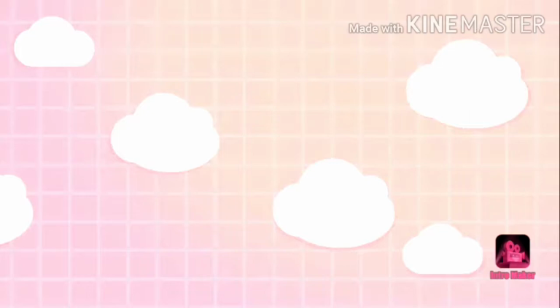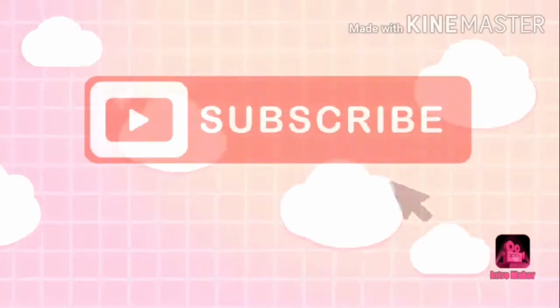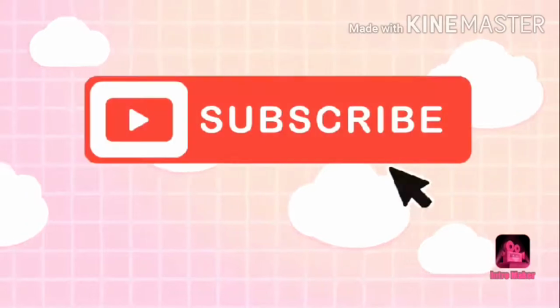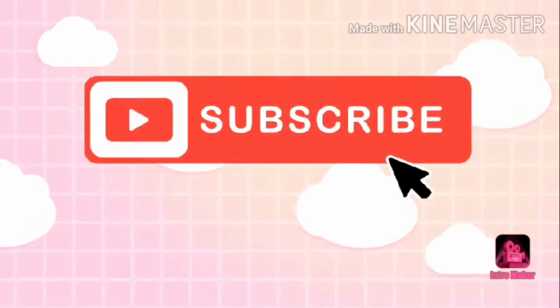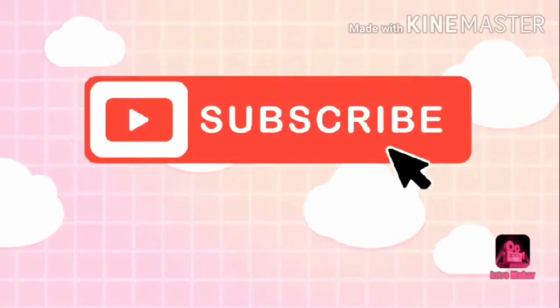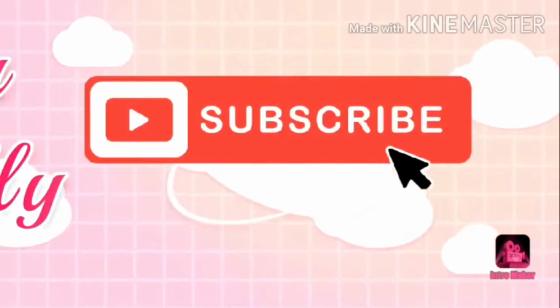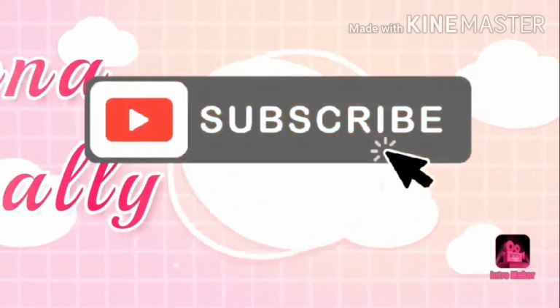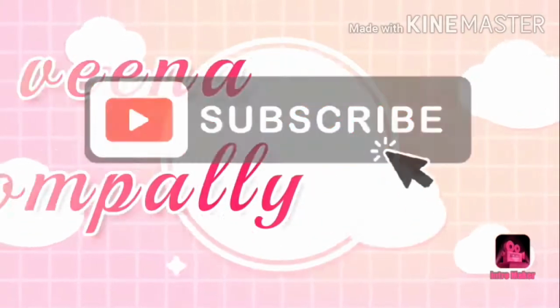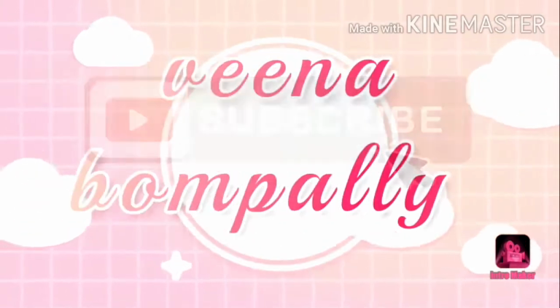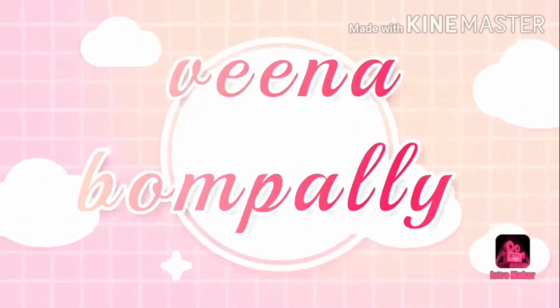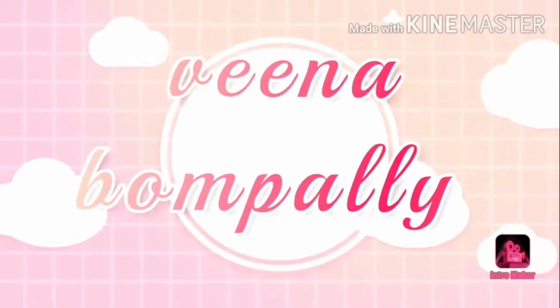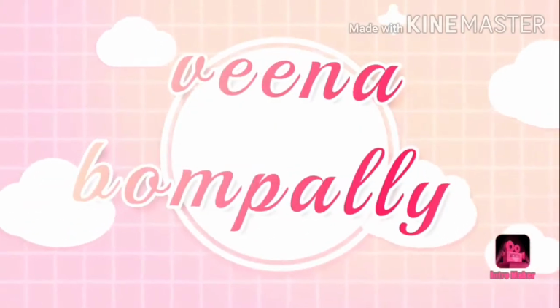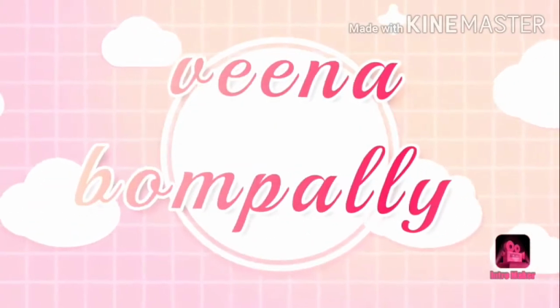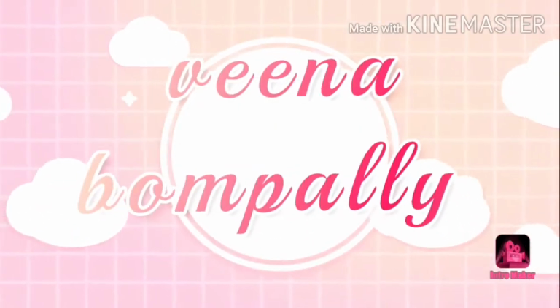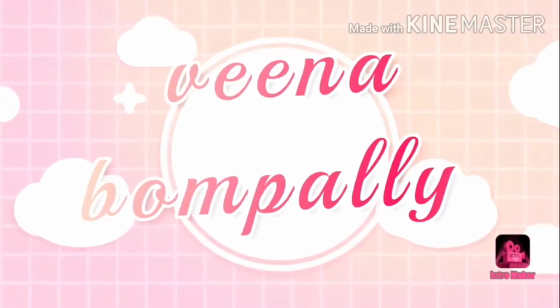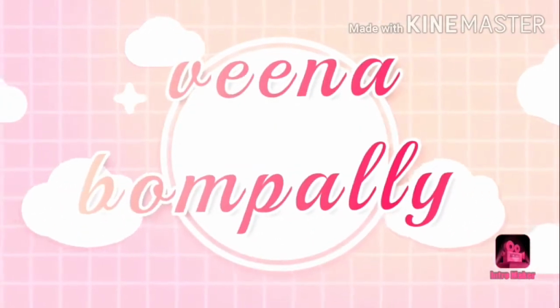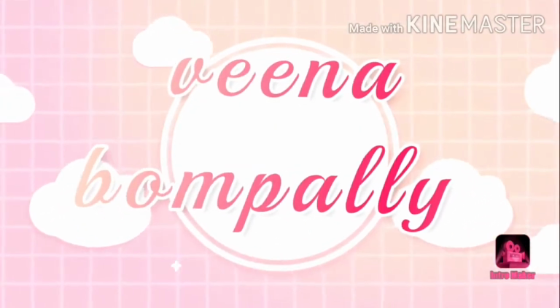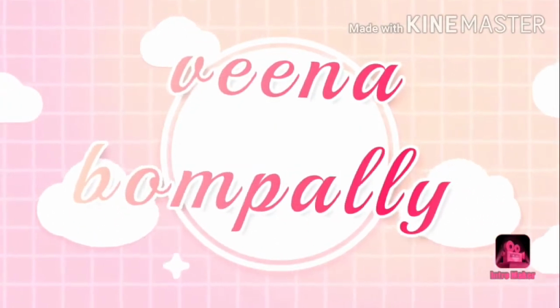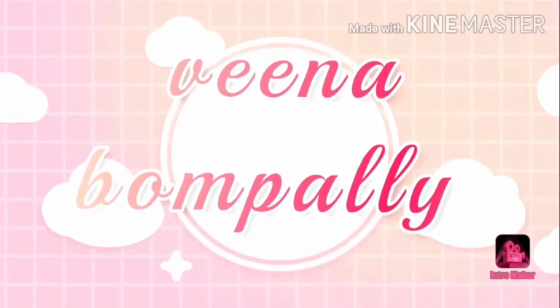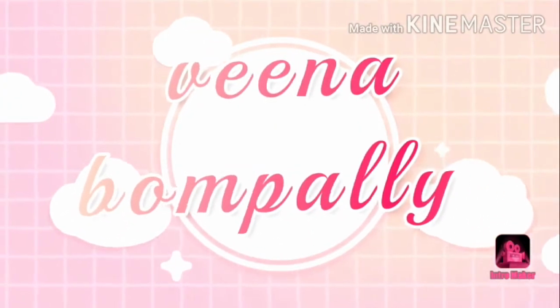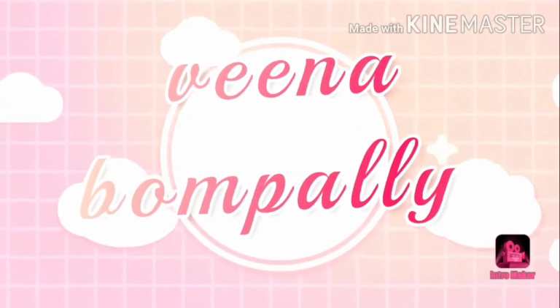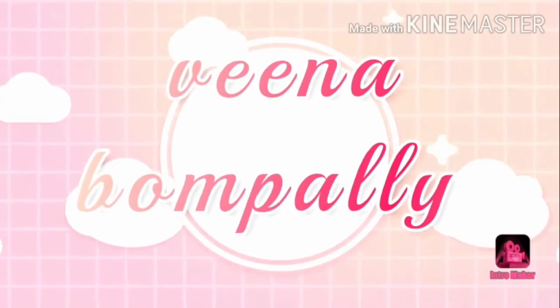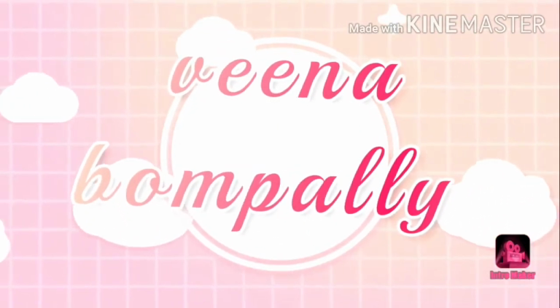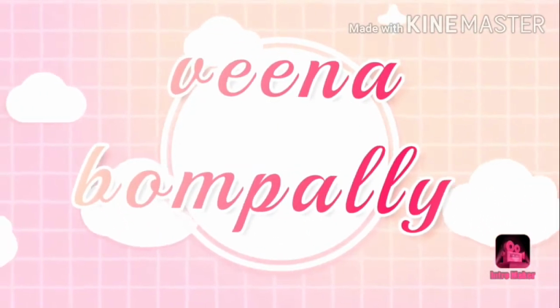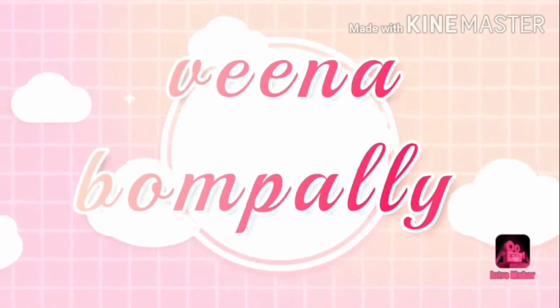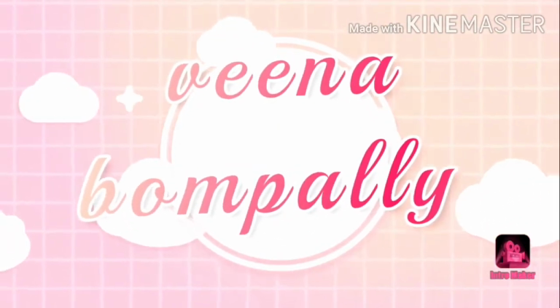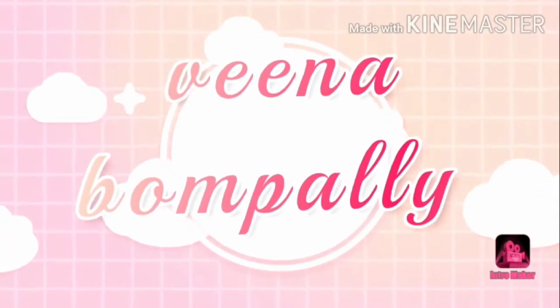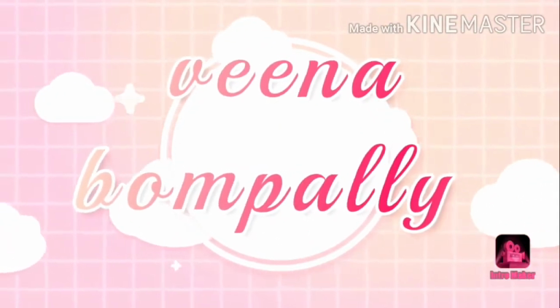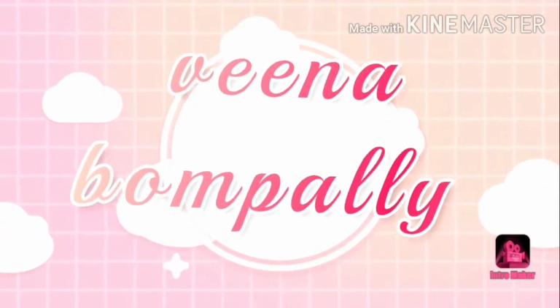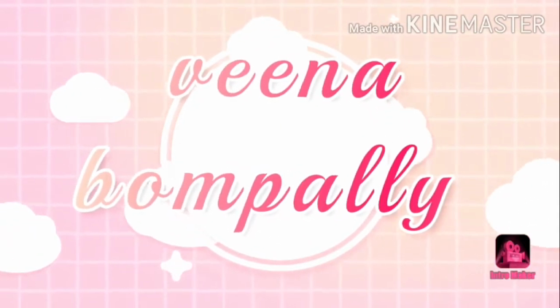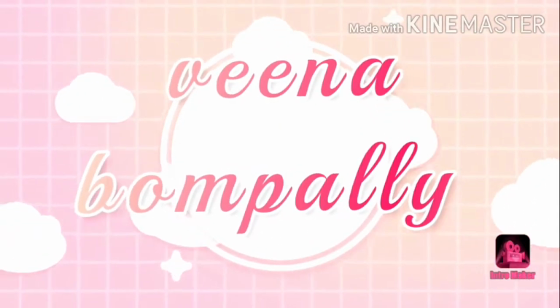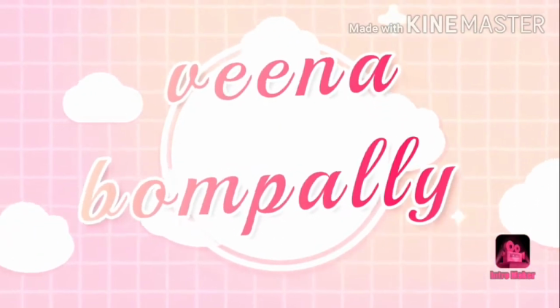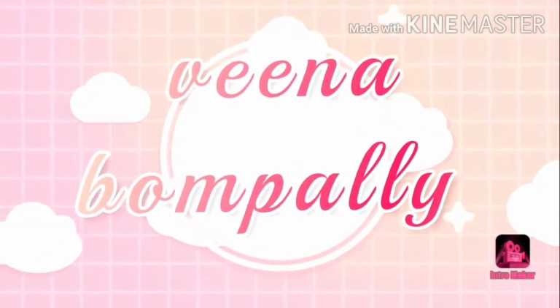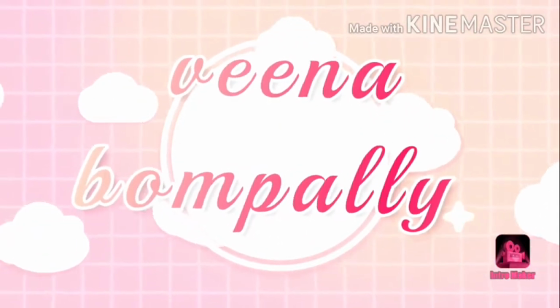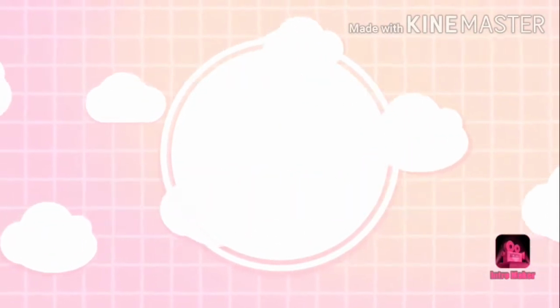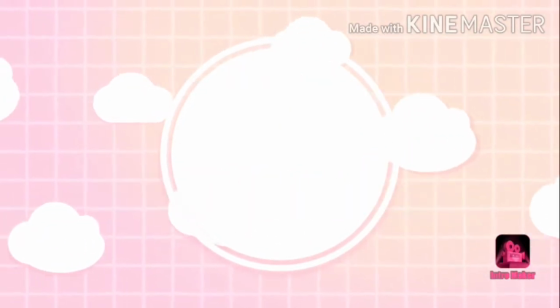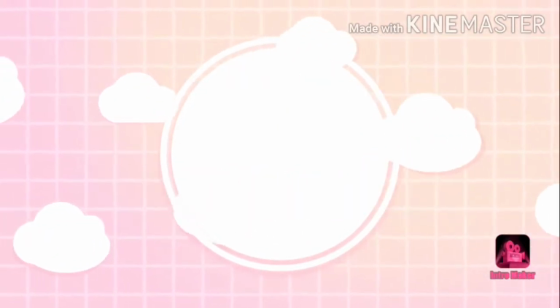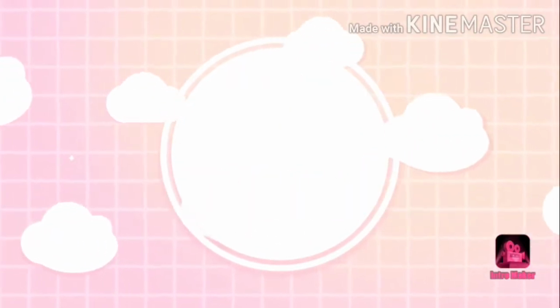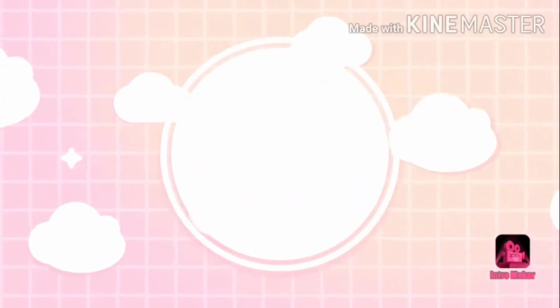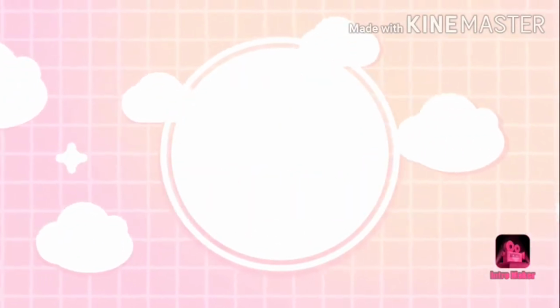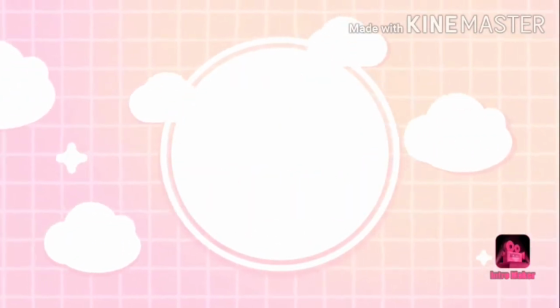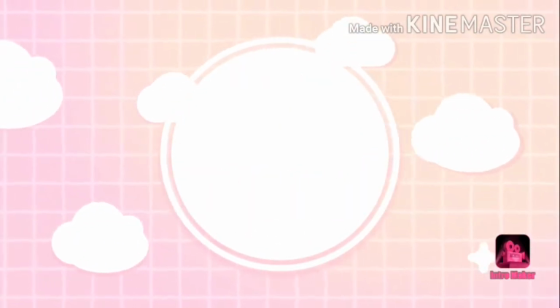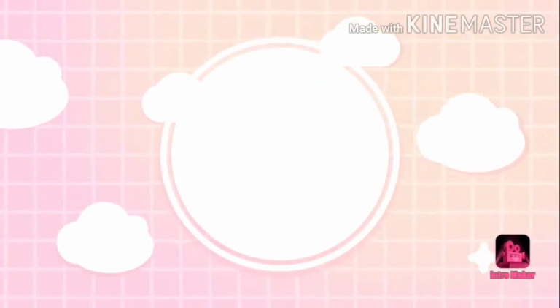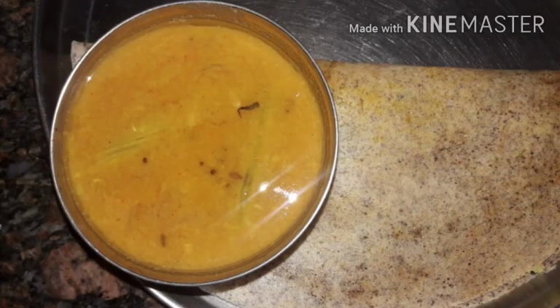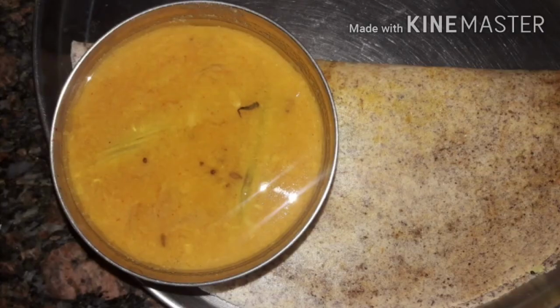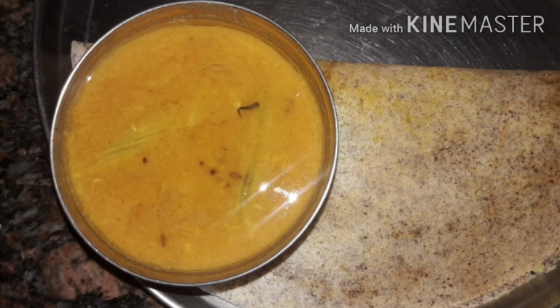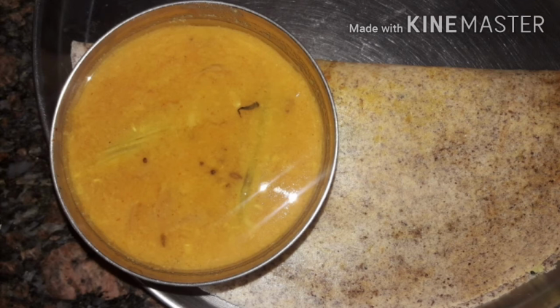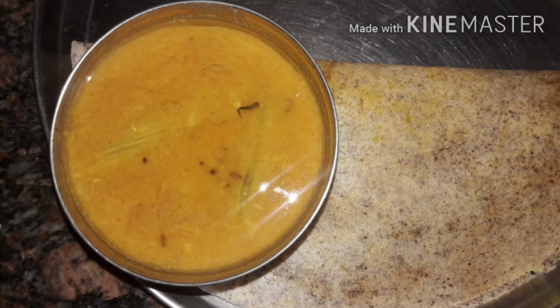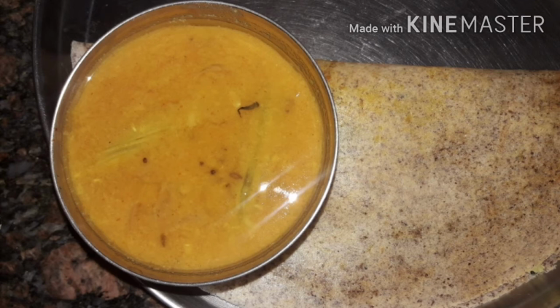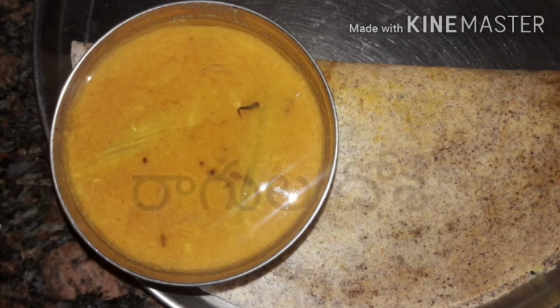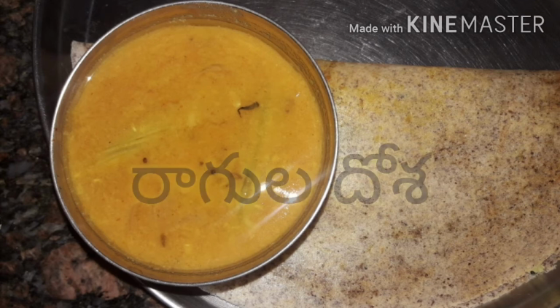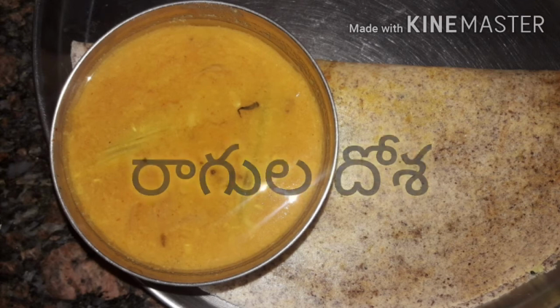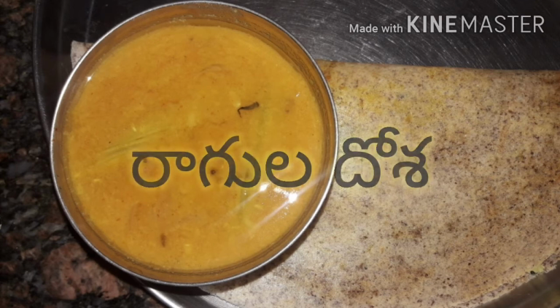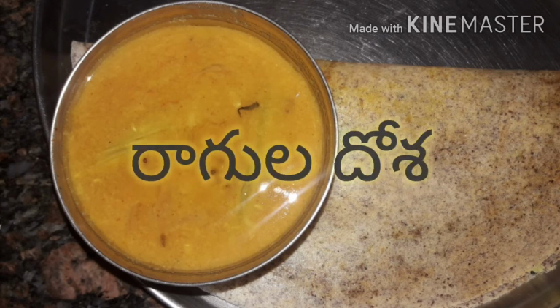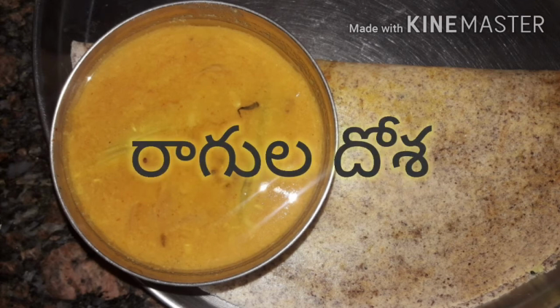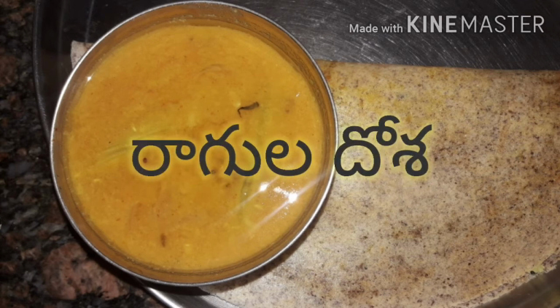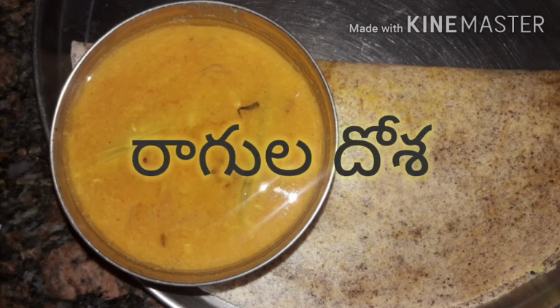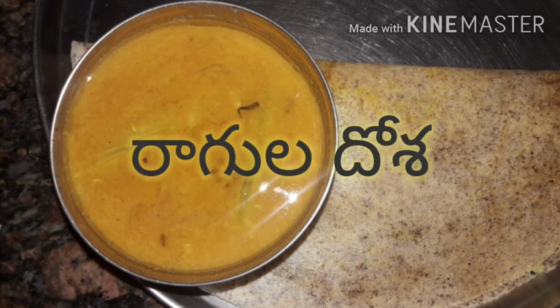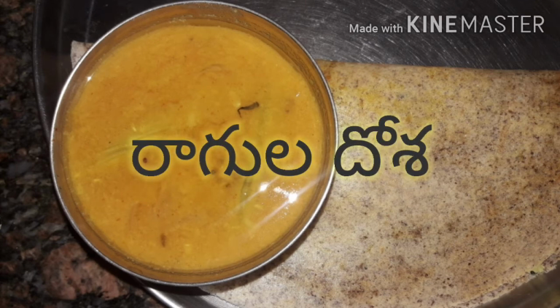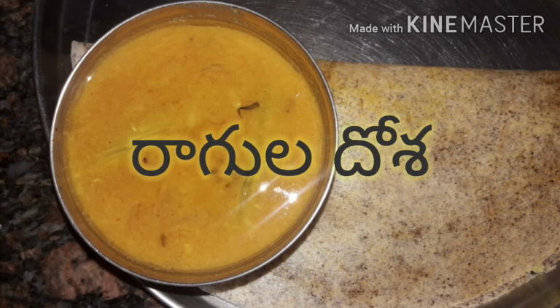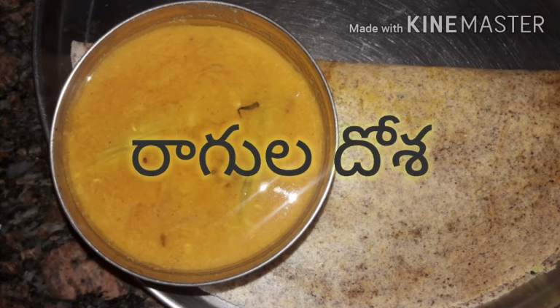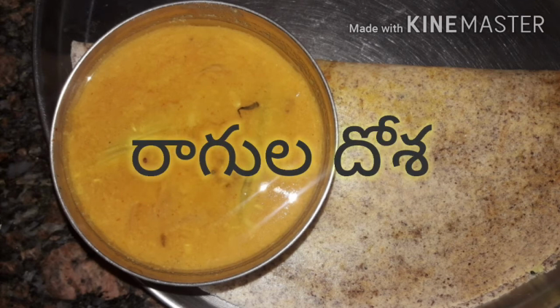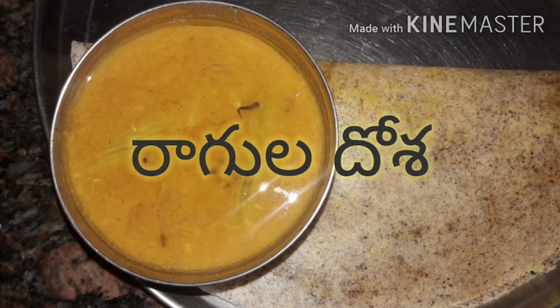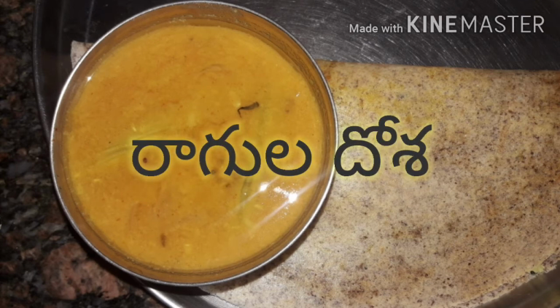Hello everyone, welcome to my channel. I will show you how to prepare a hot sauce.